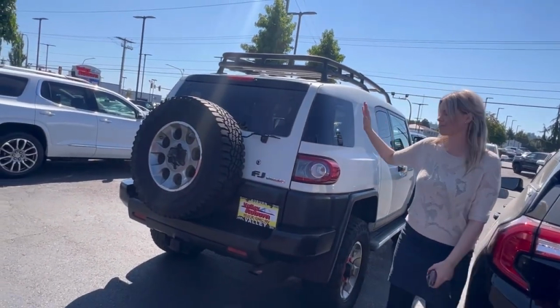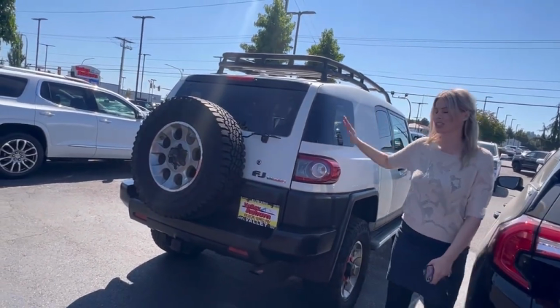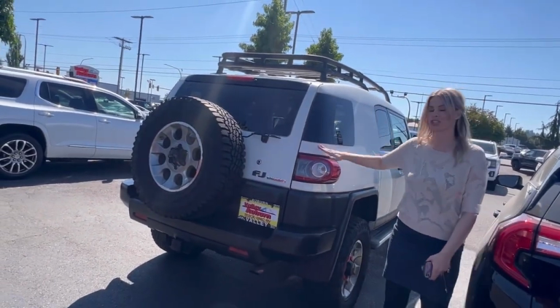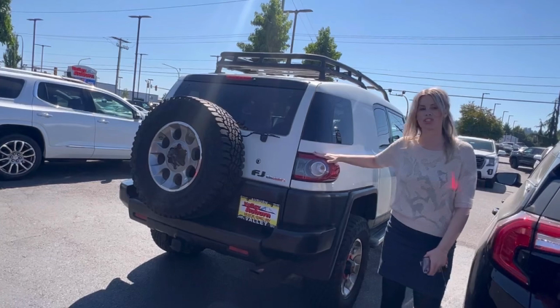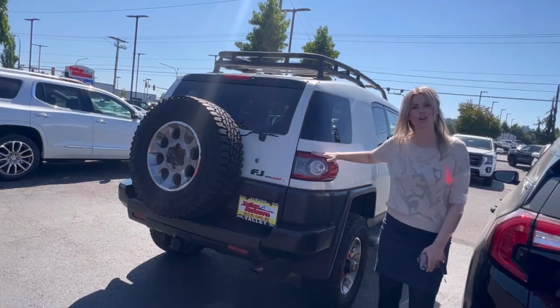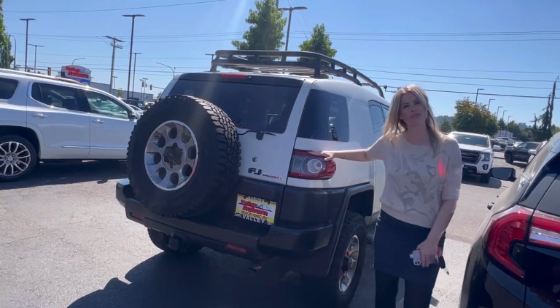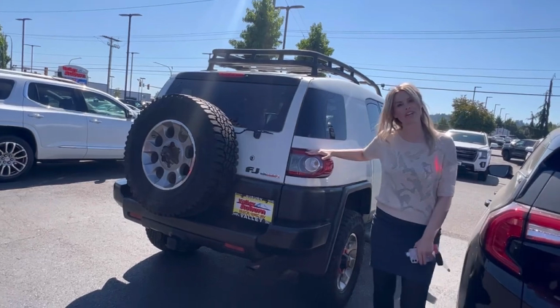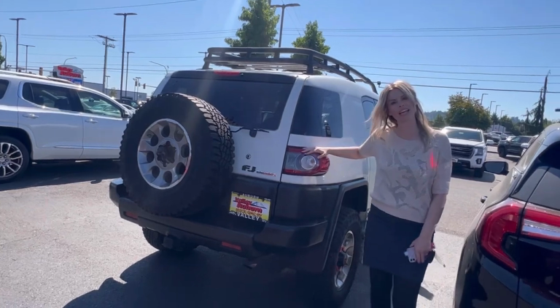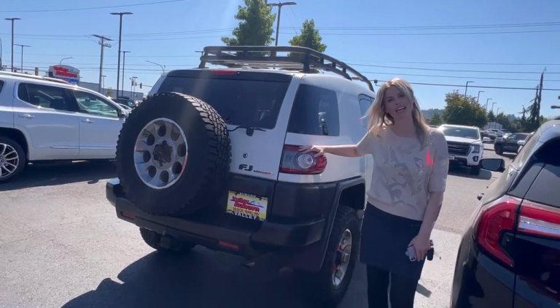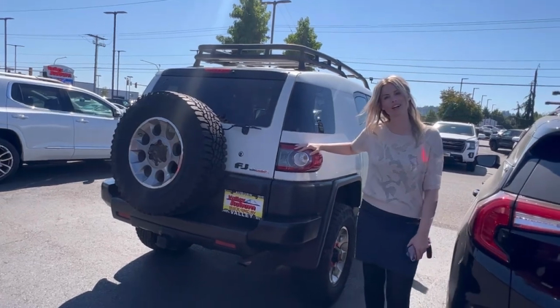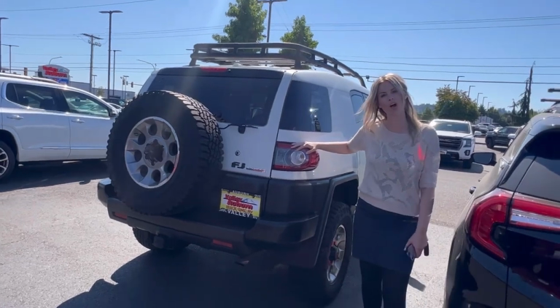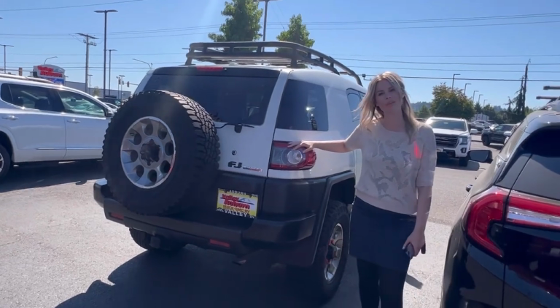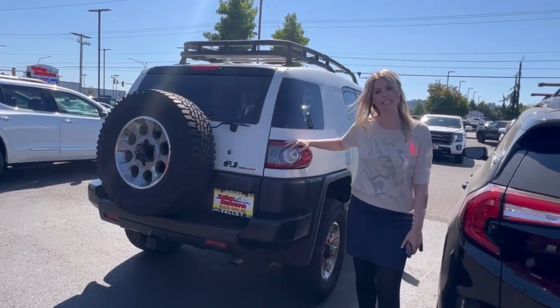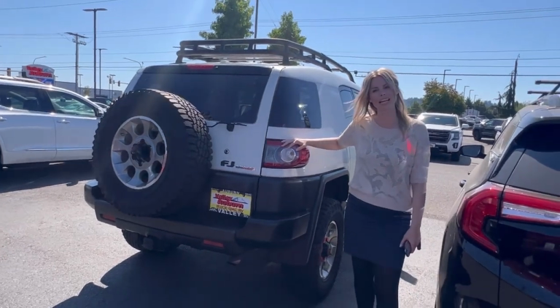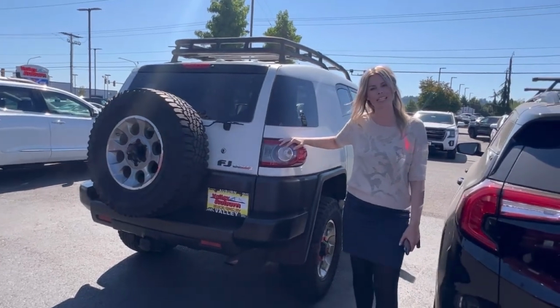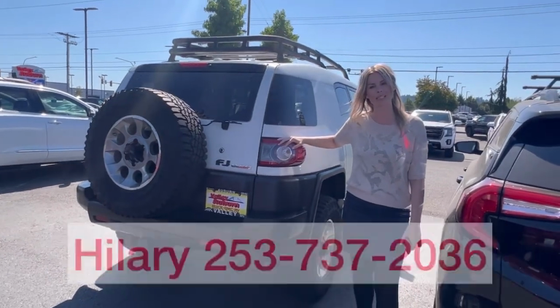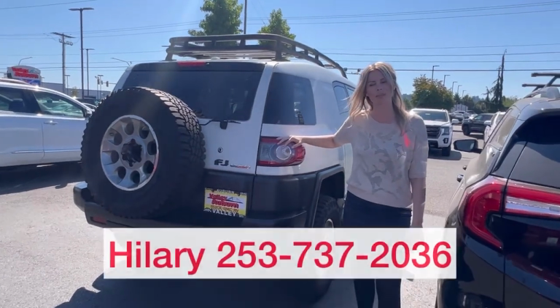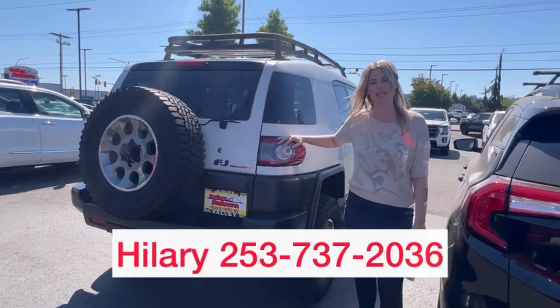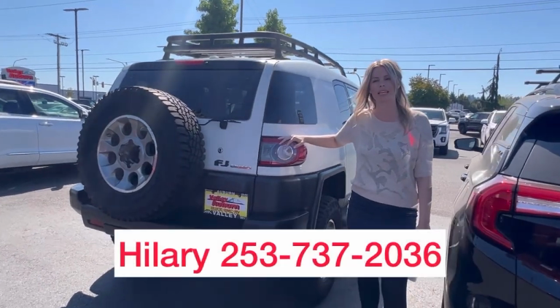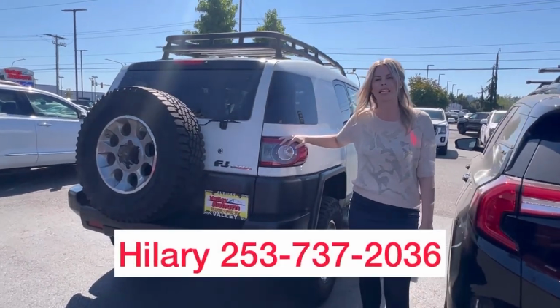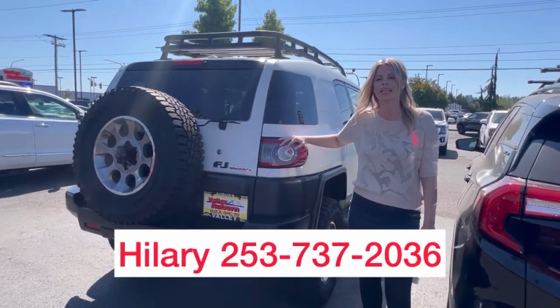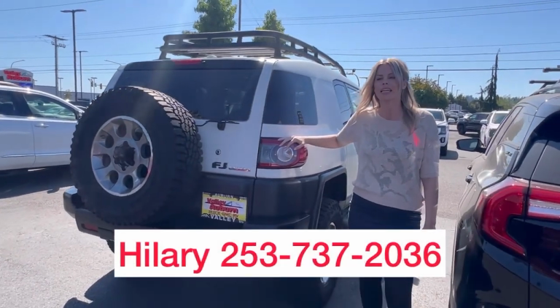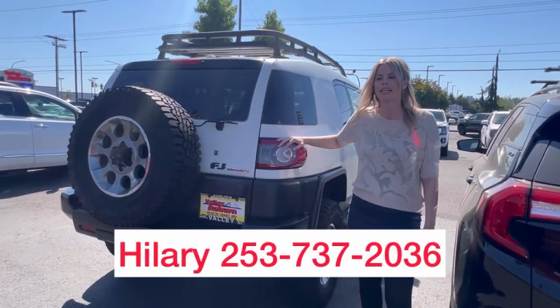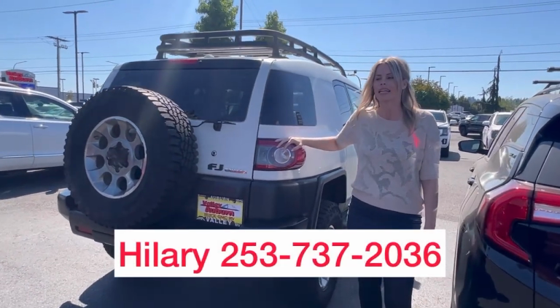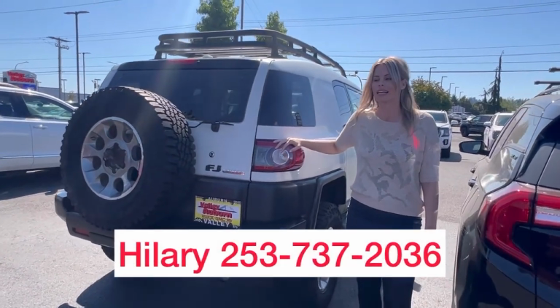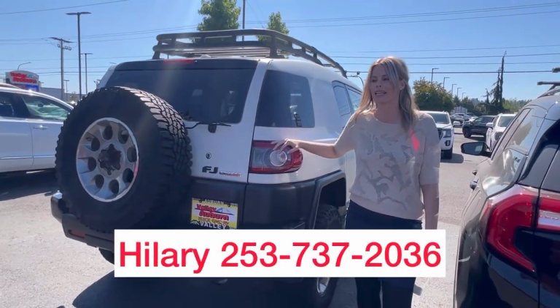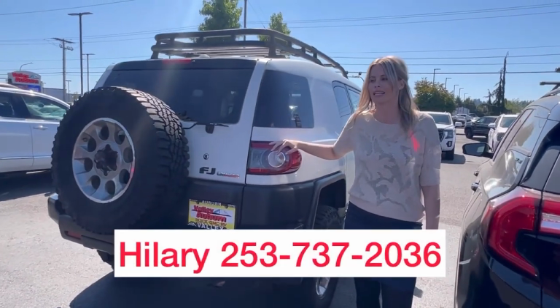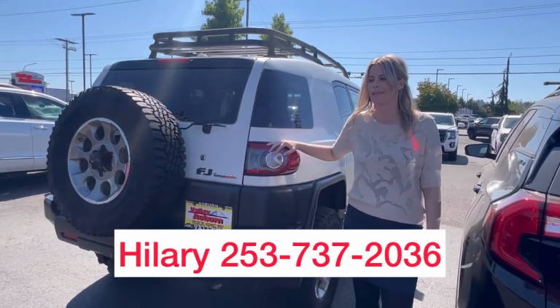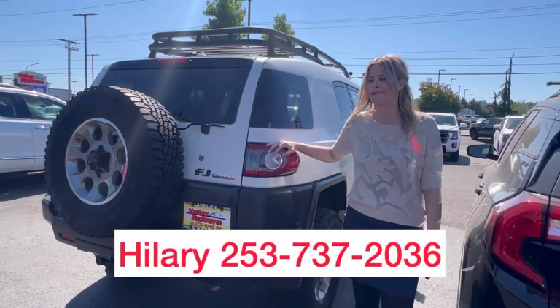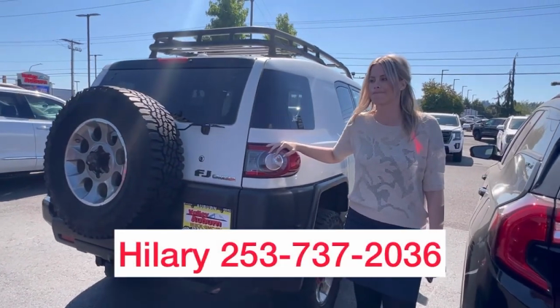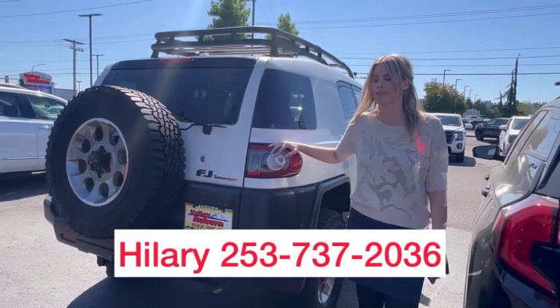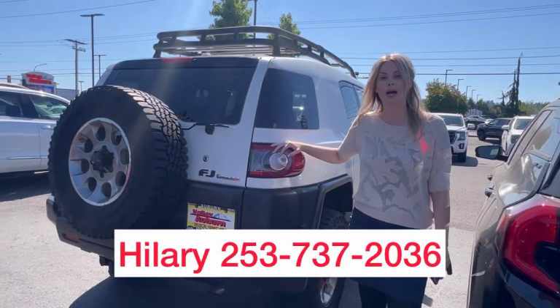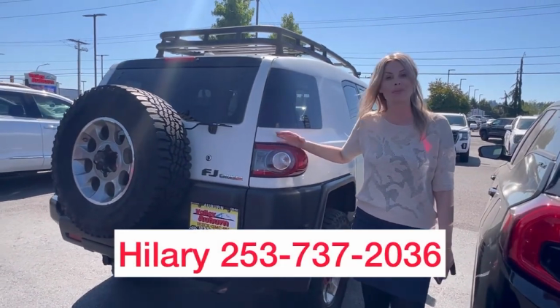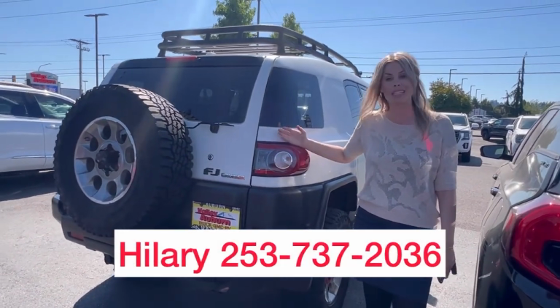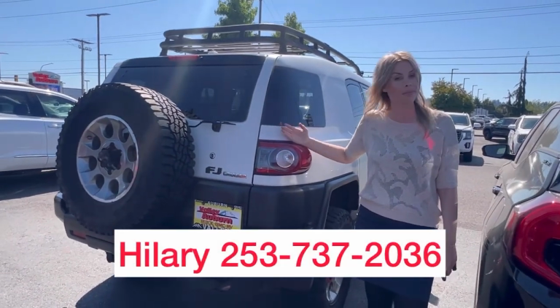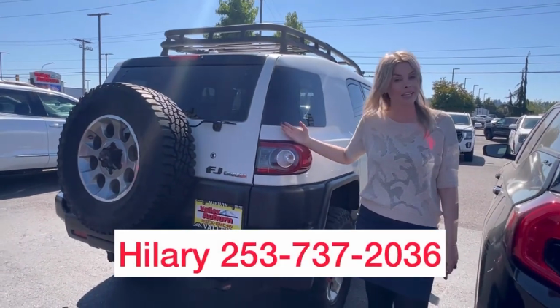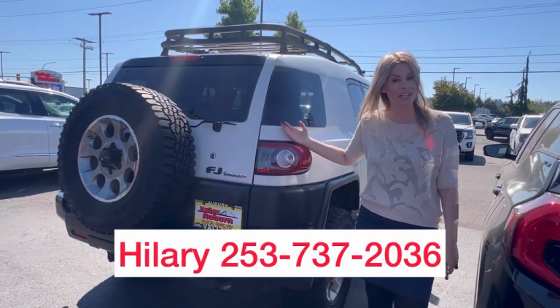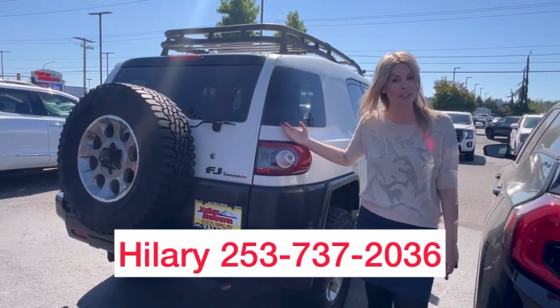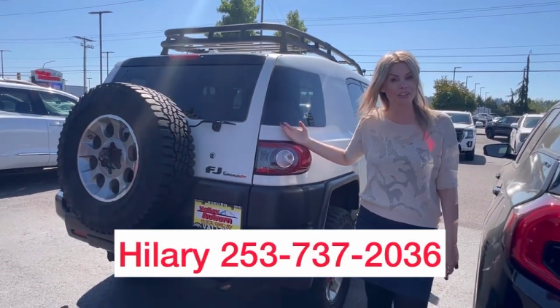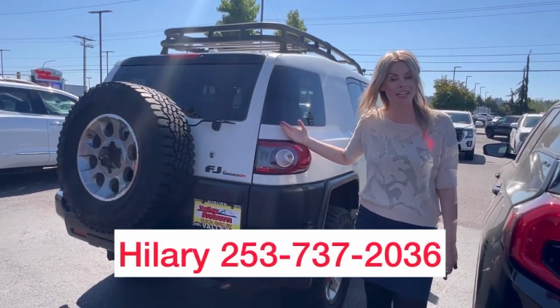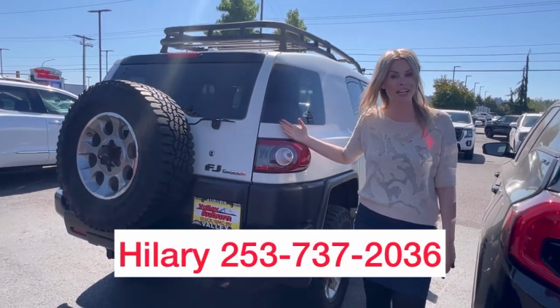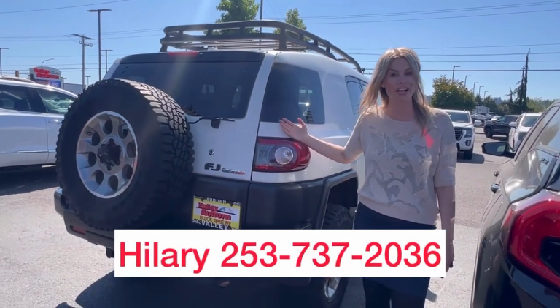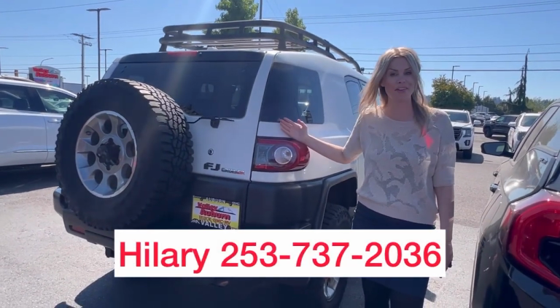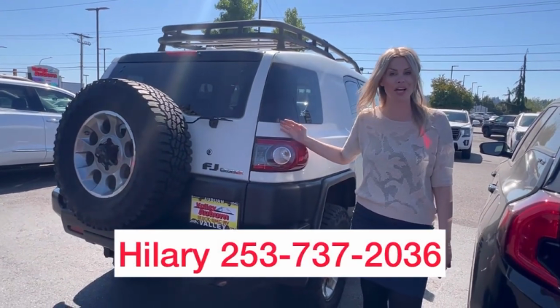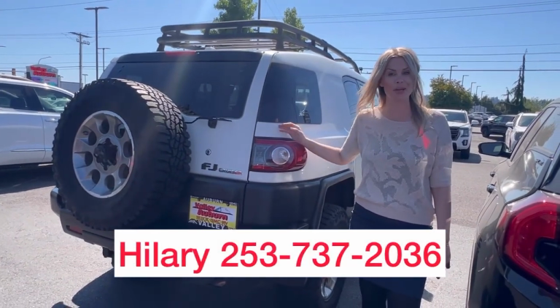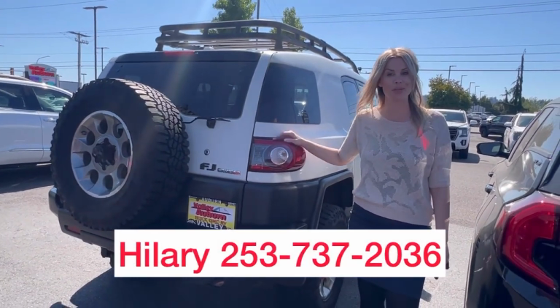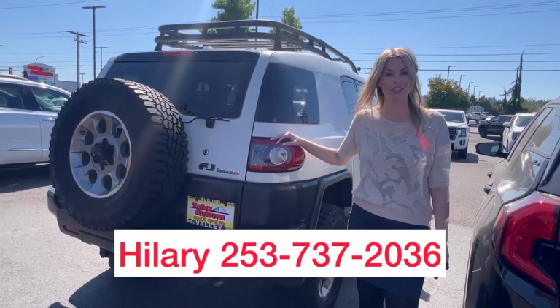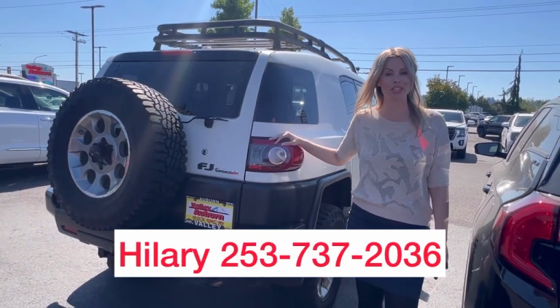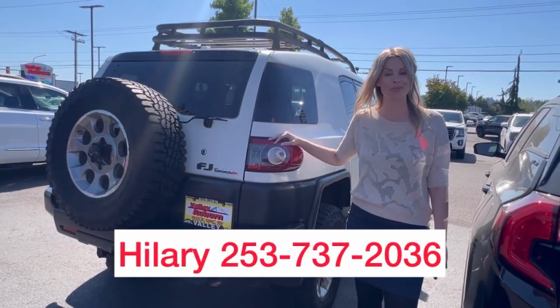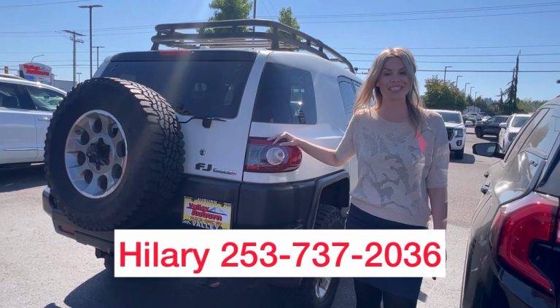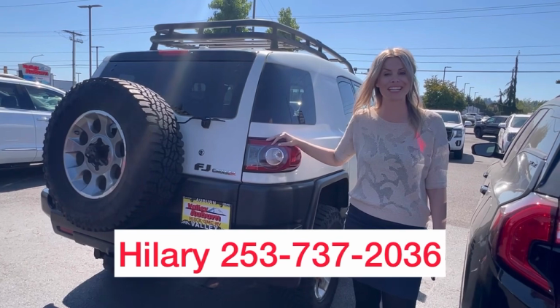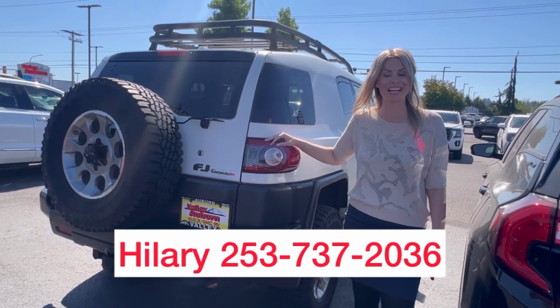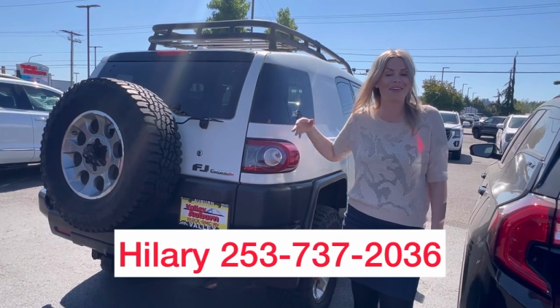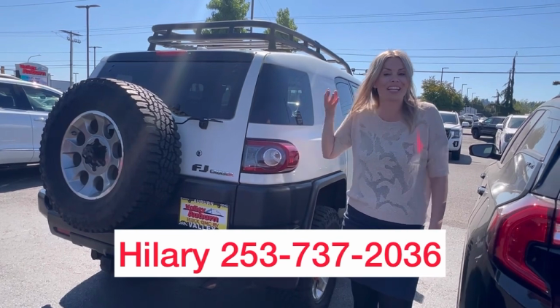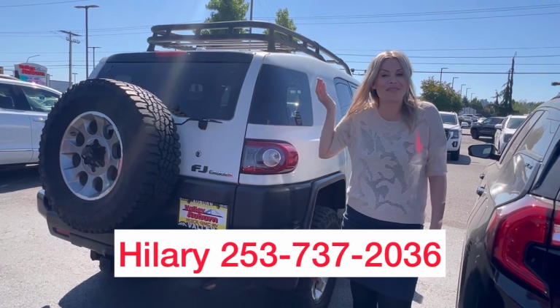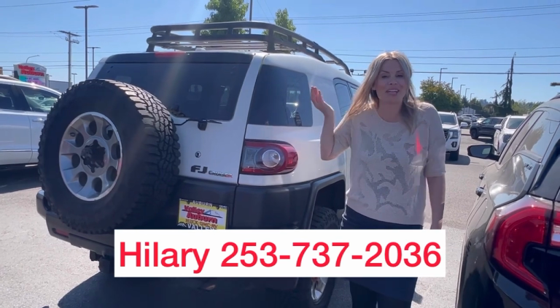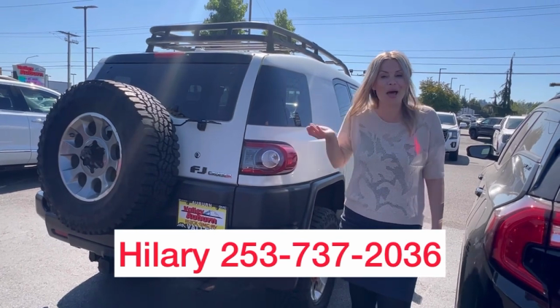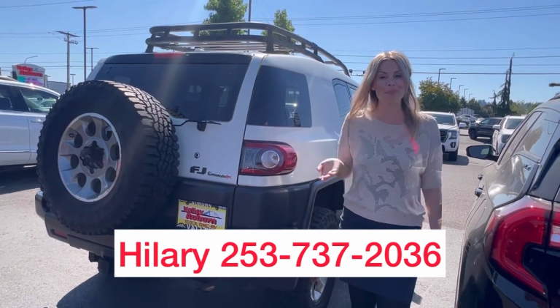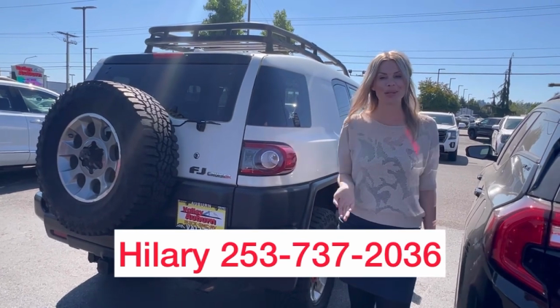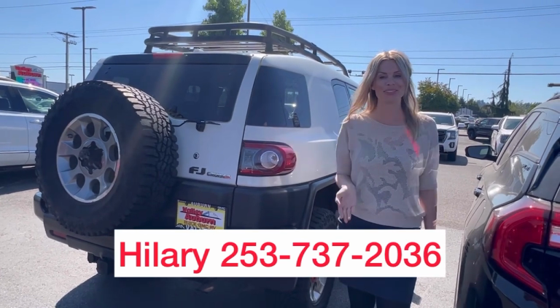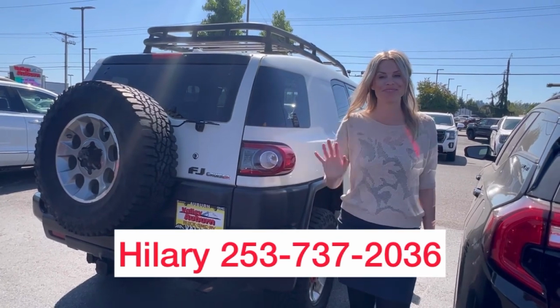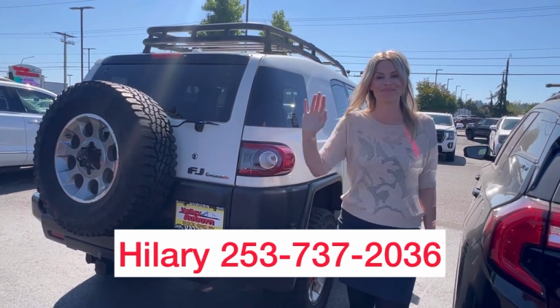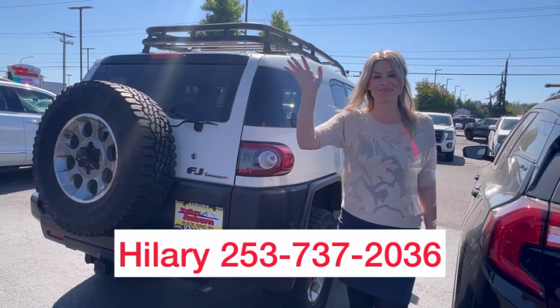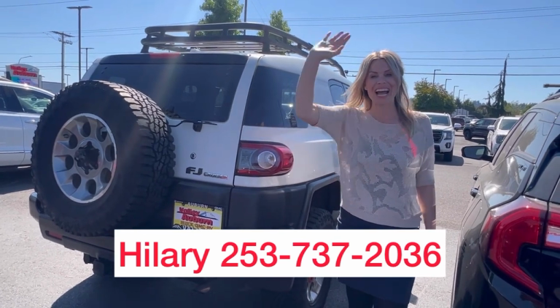Just don't forget — call me, text me, come see me. Hillary here at Valley View GMC, and I would love to help you. Bye!